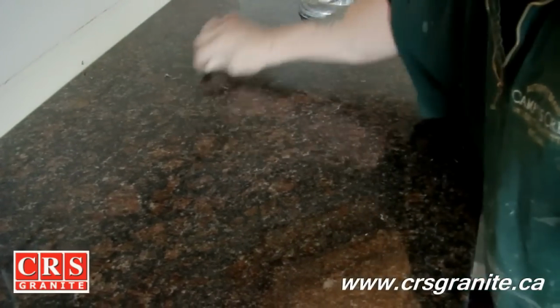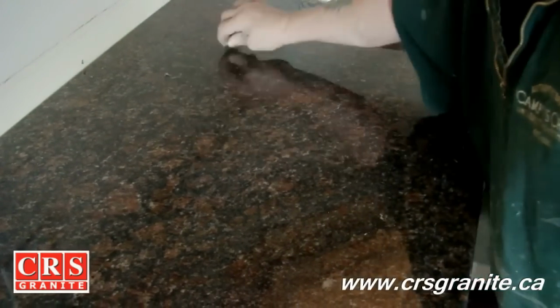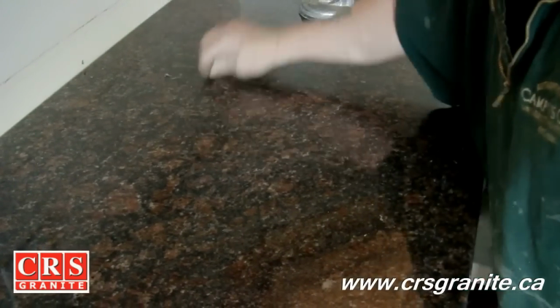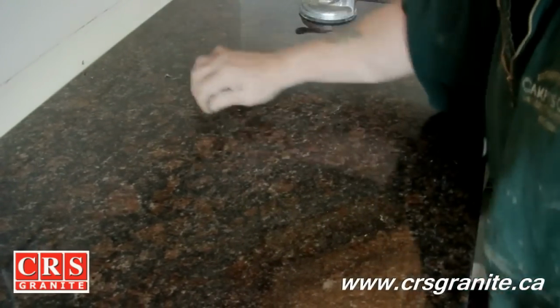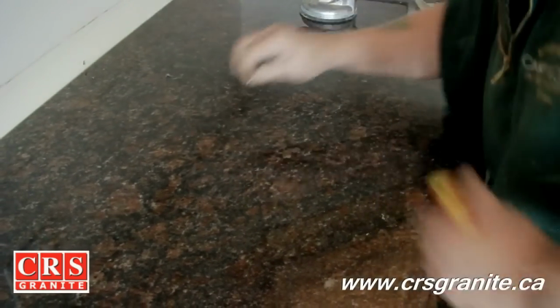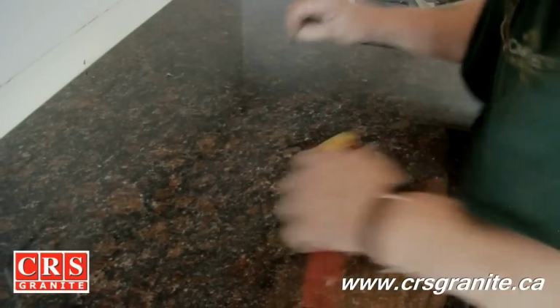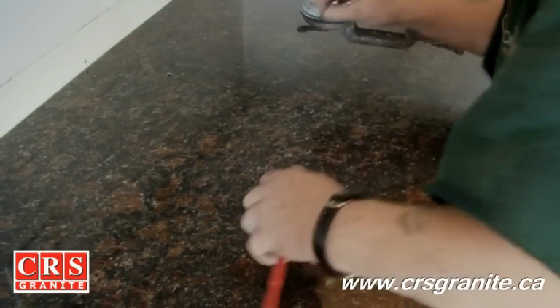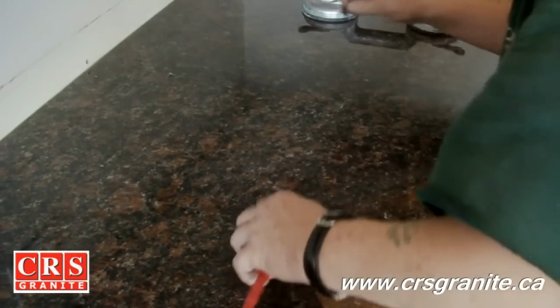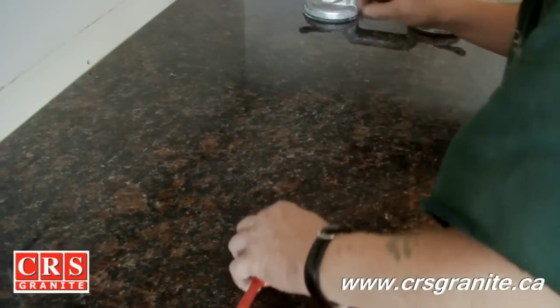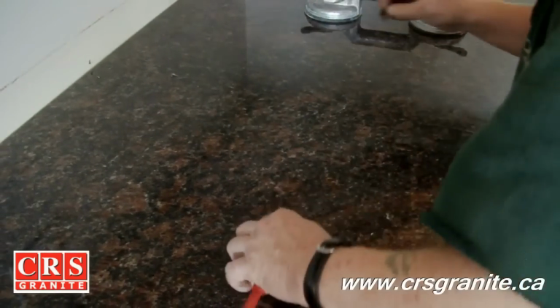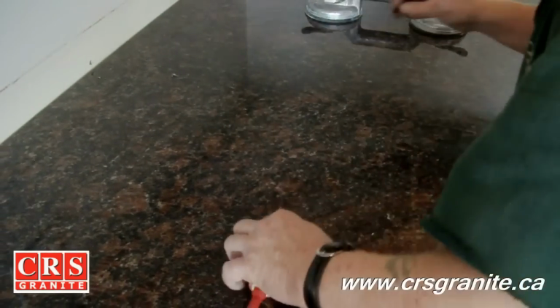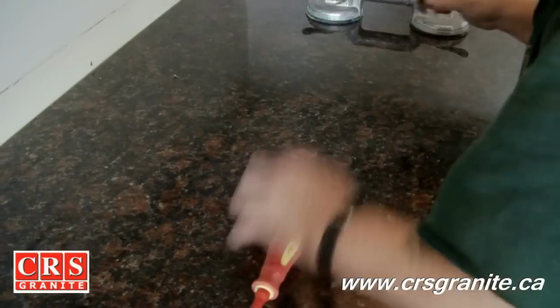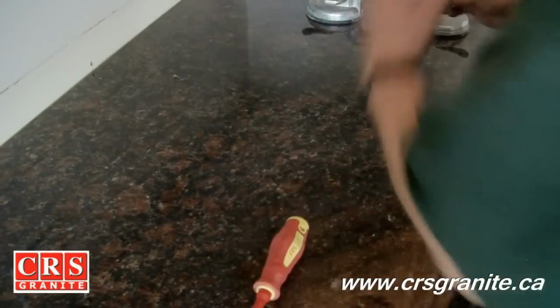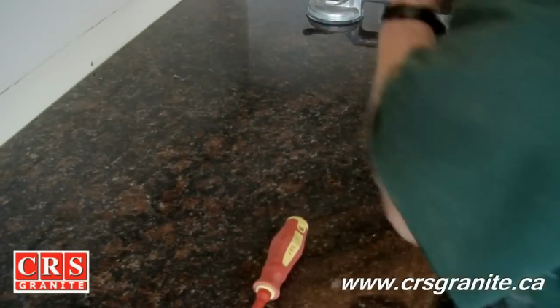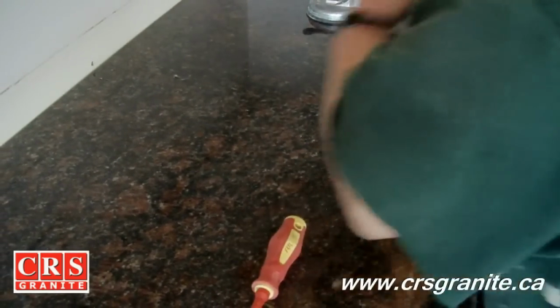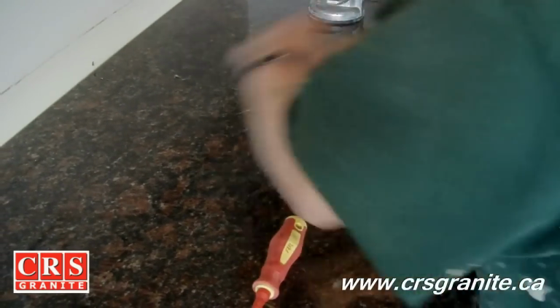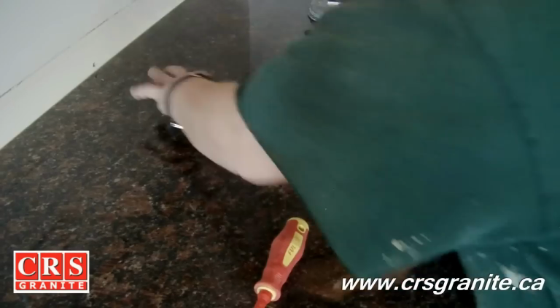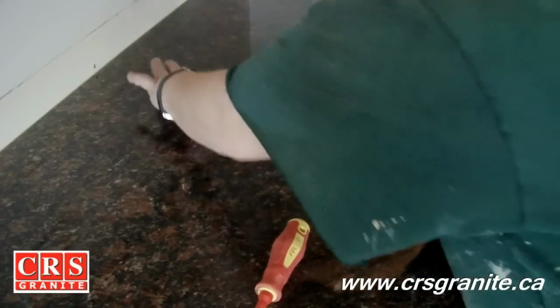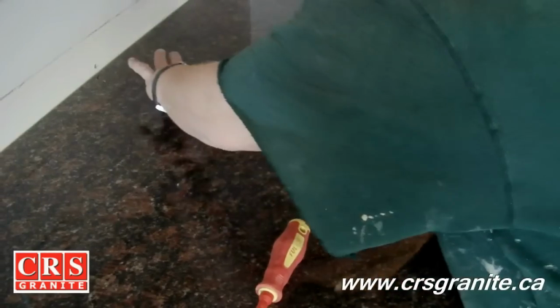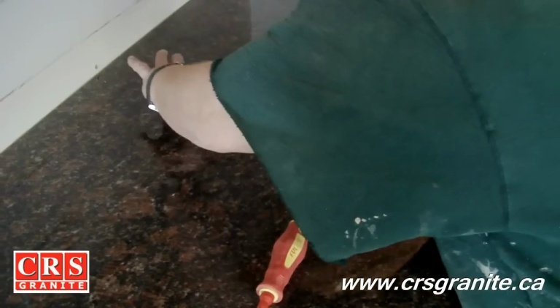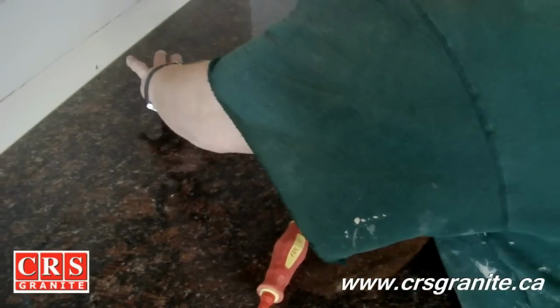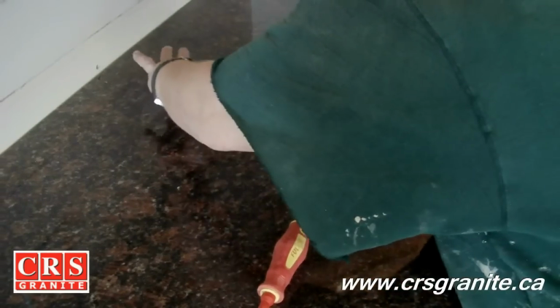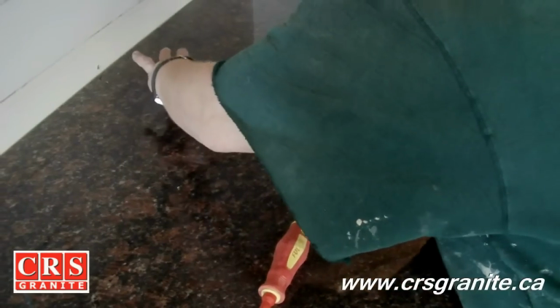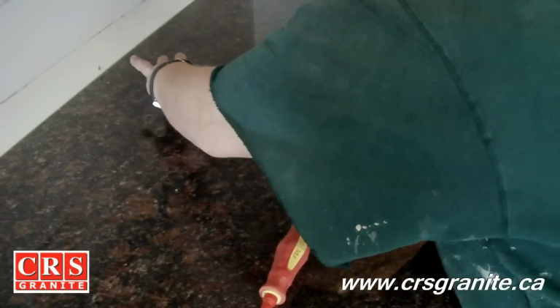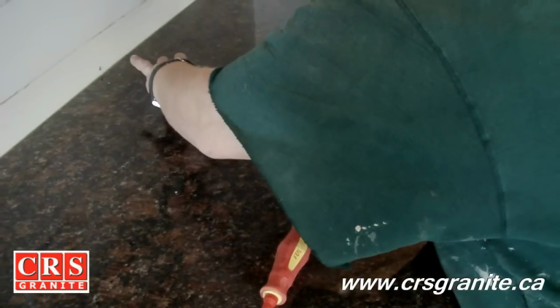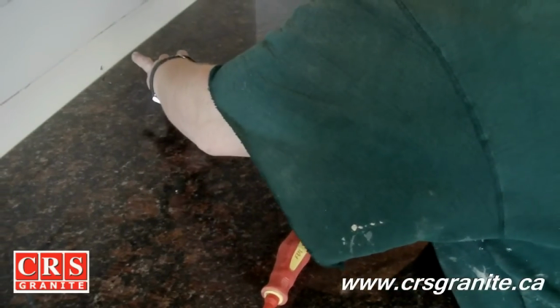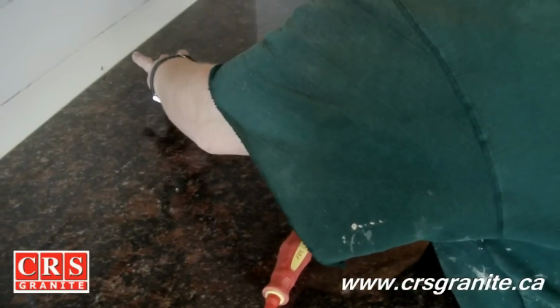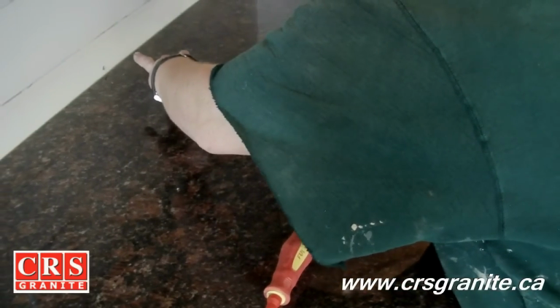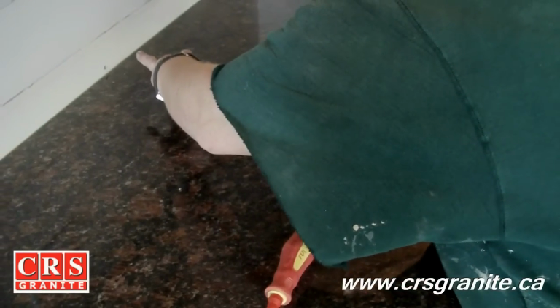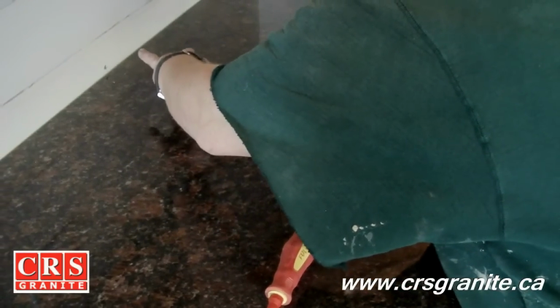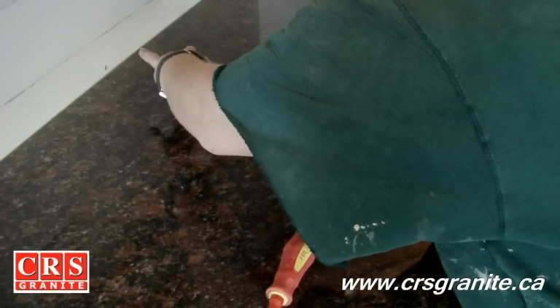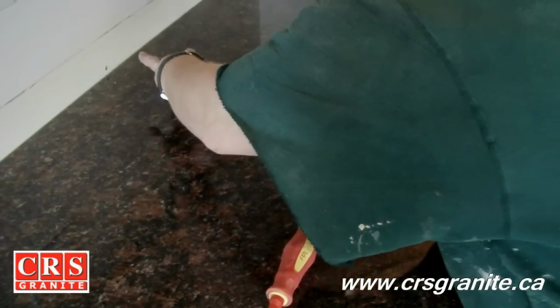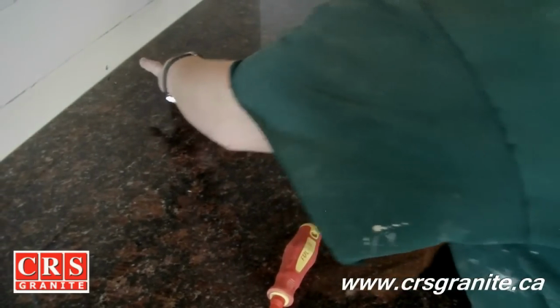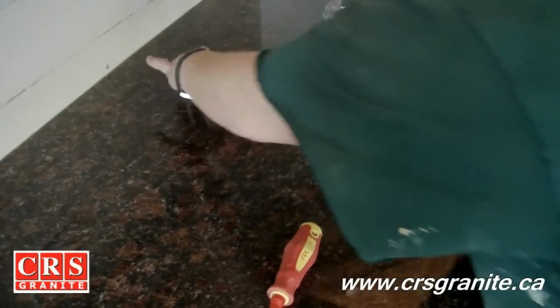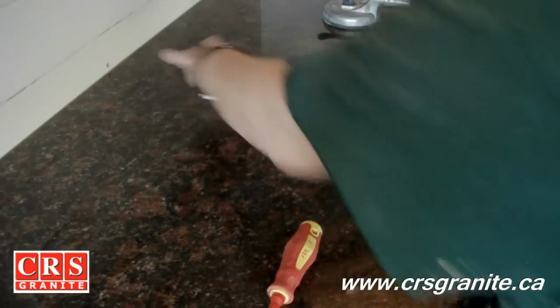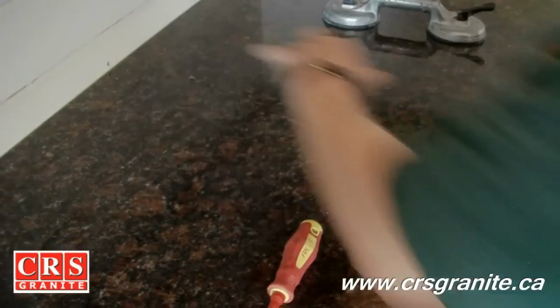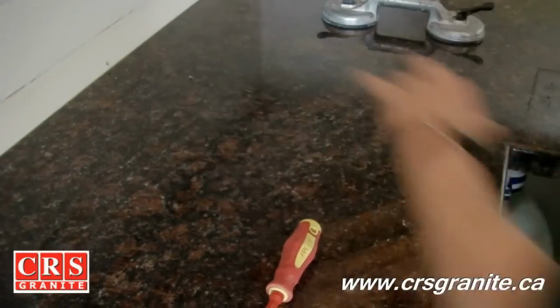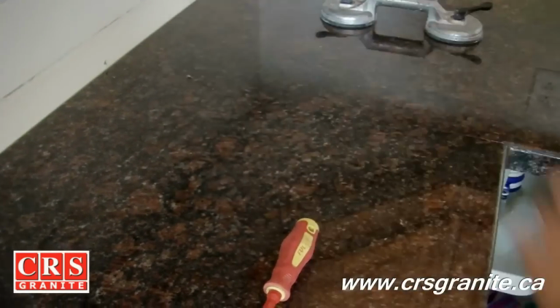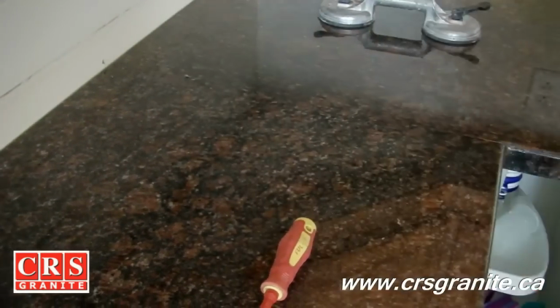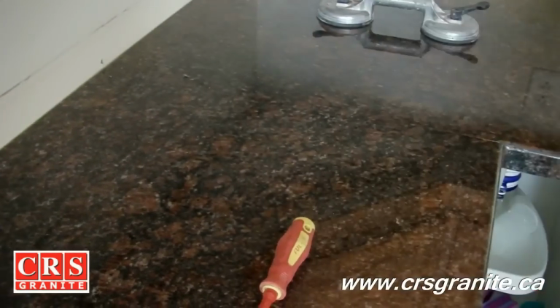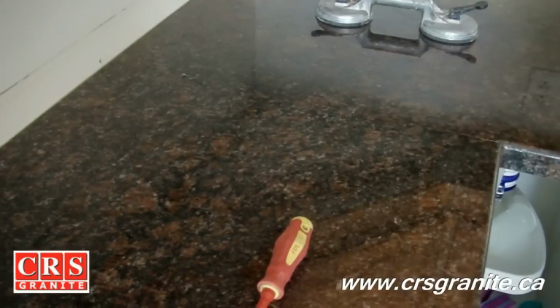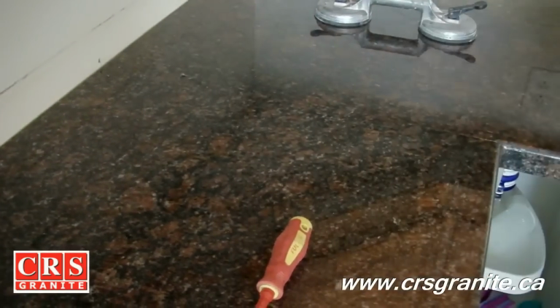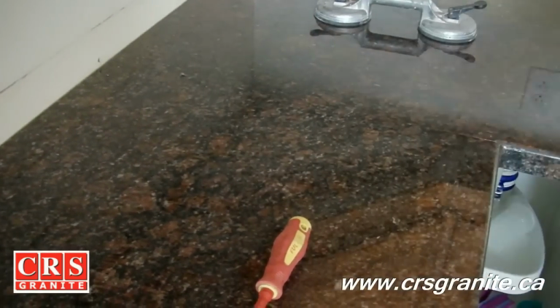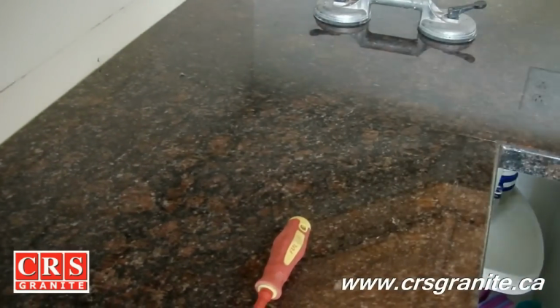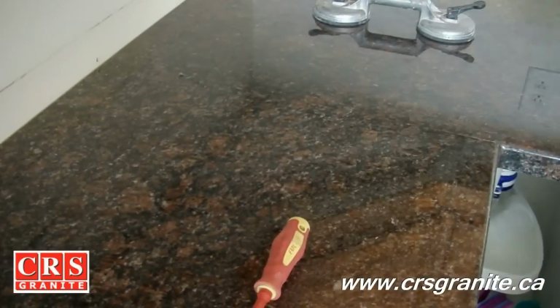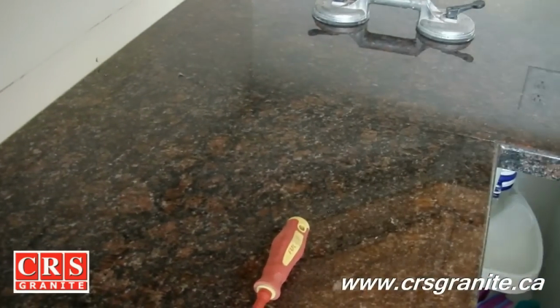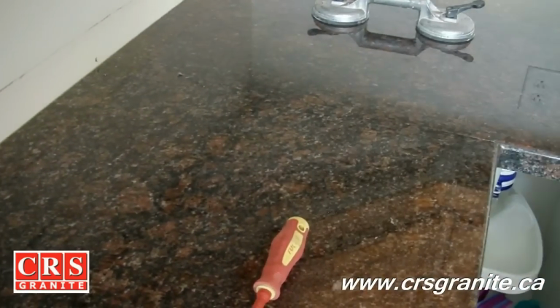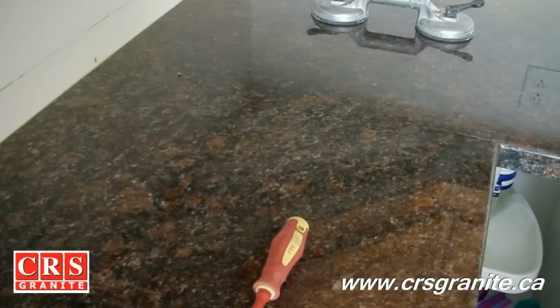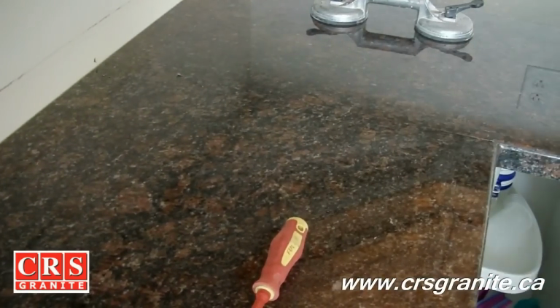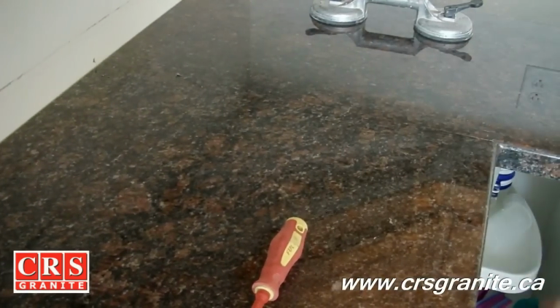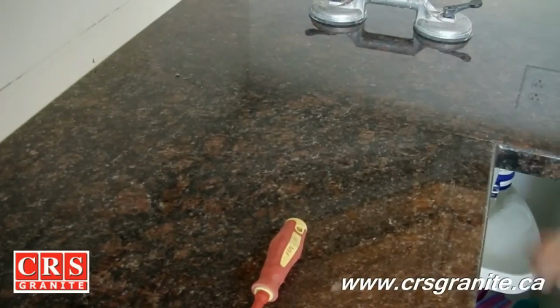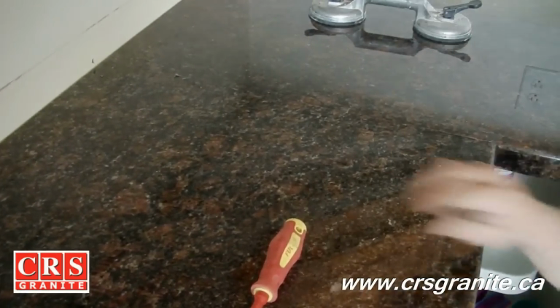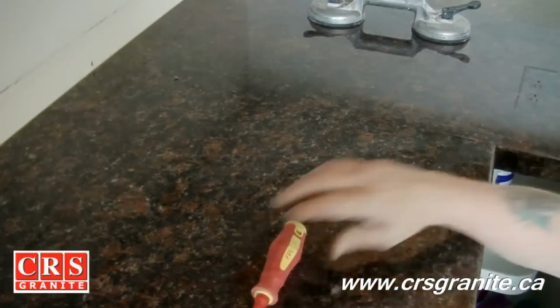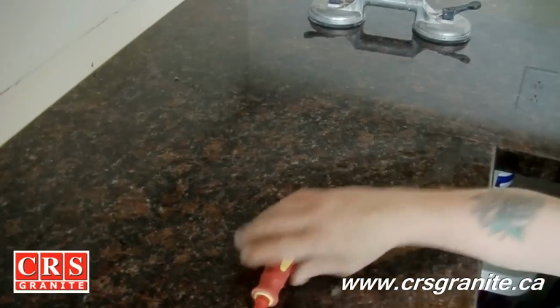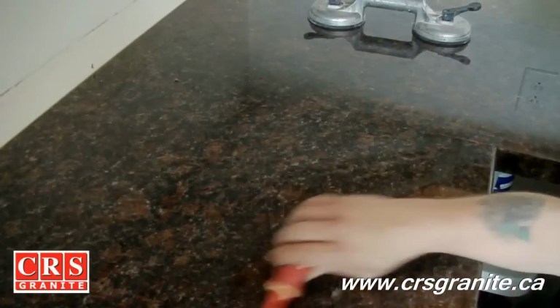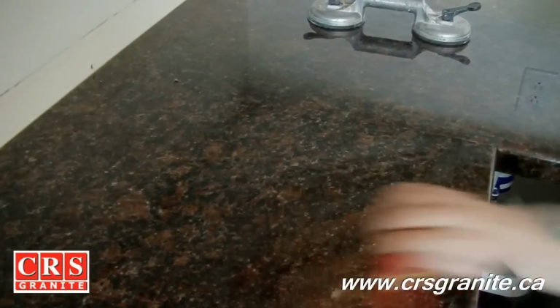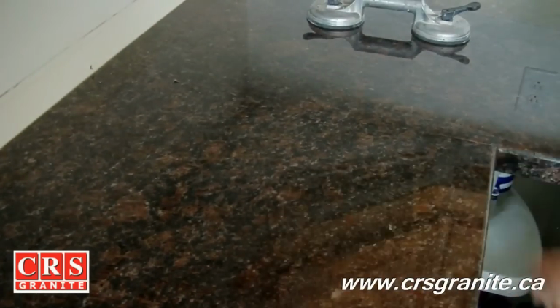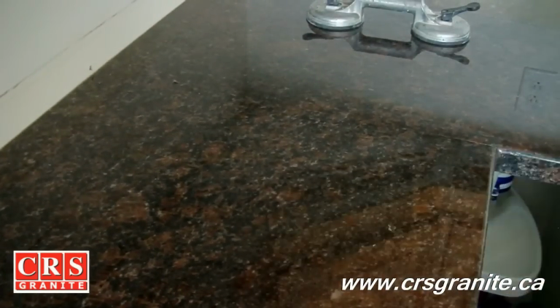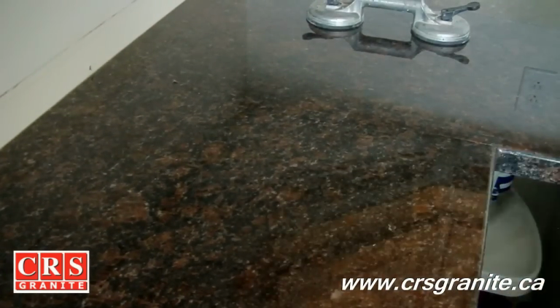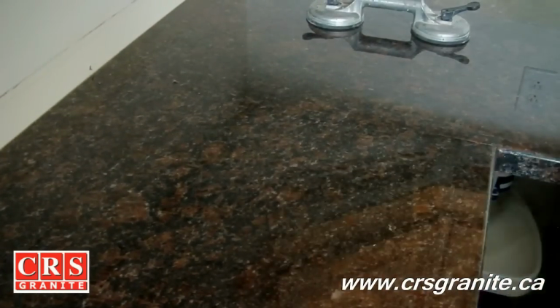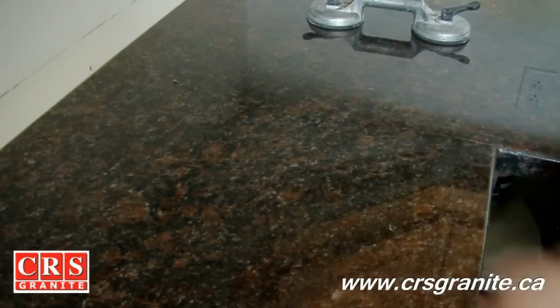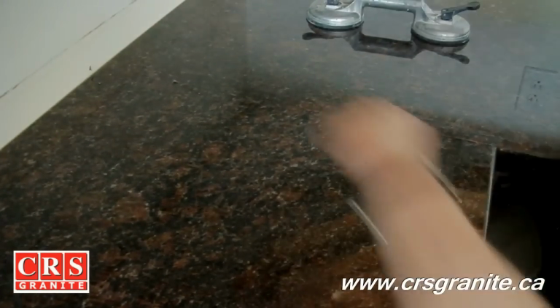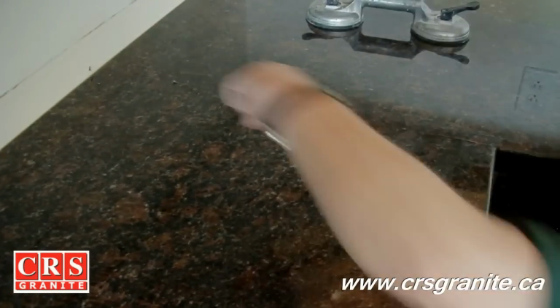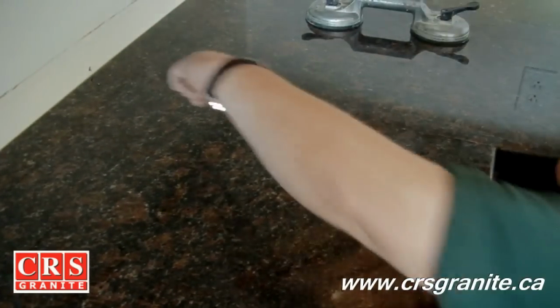You can't necessarily always trust the razor blade. Touch is always the best.